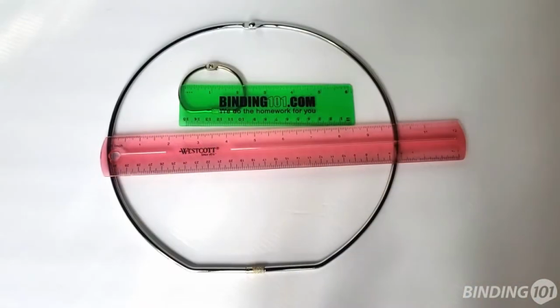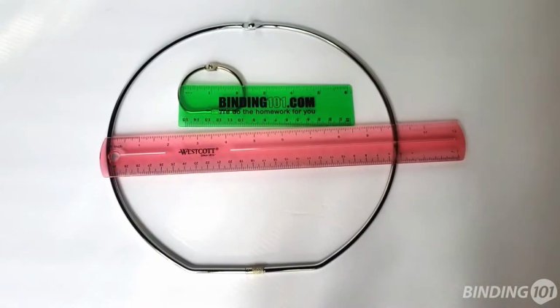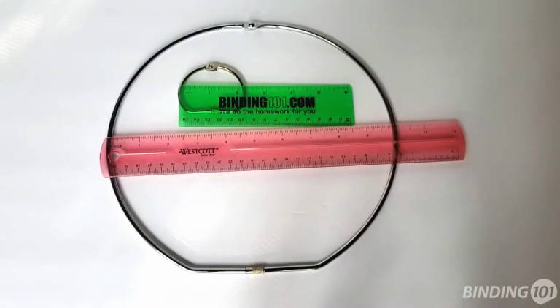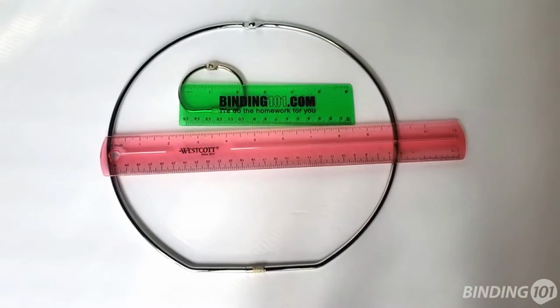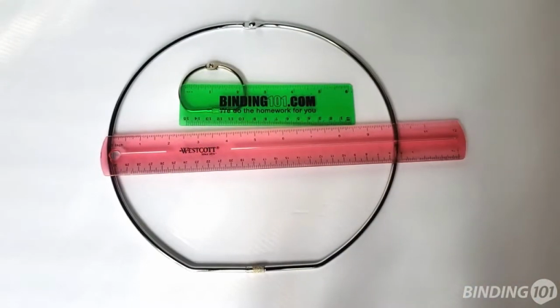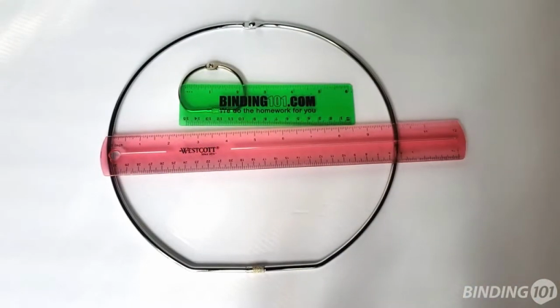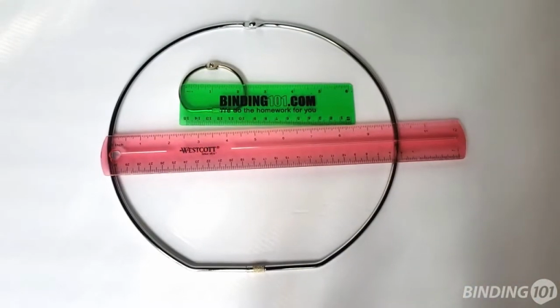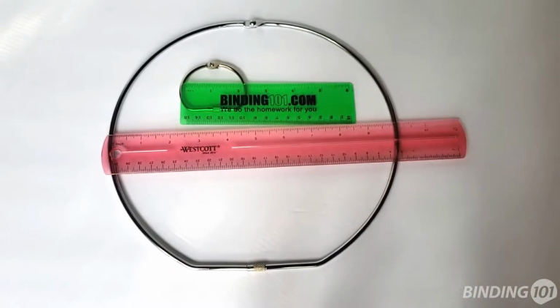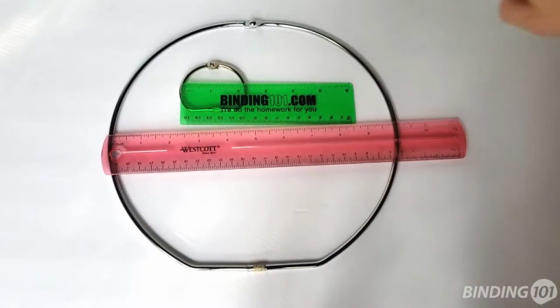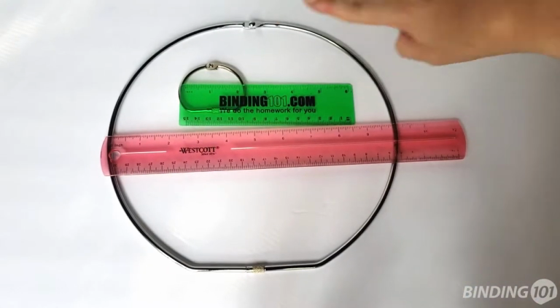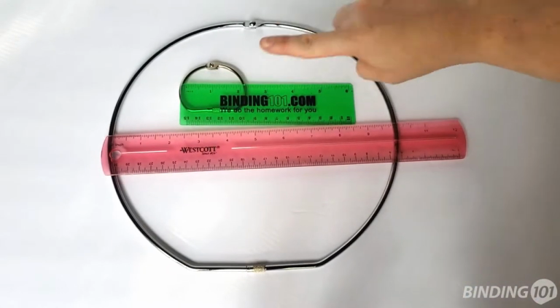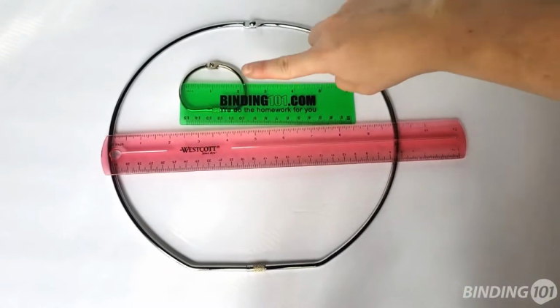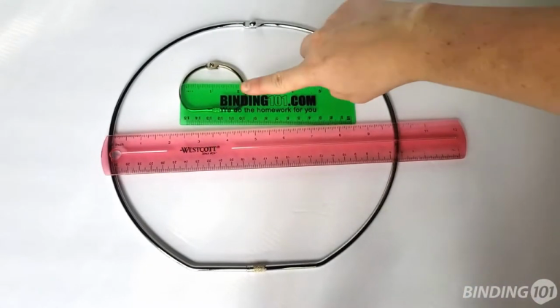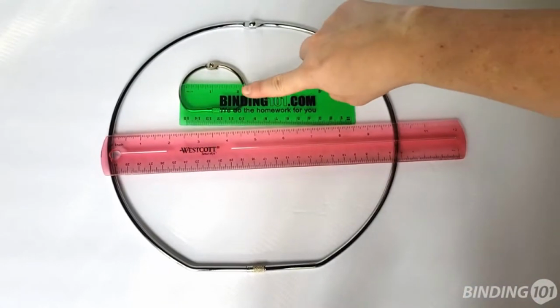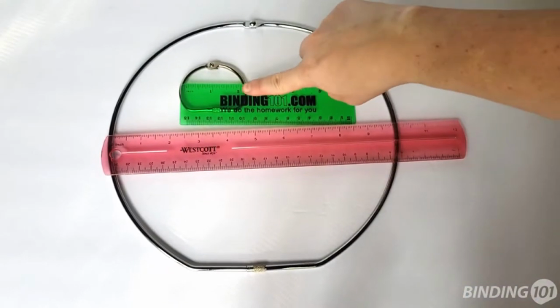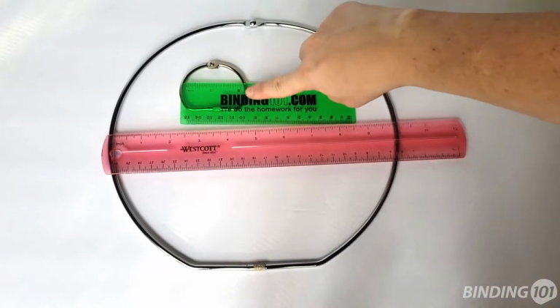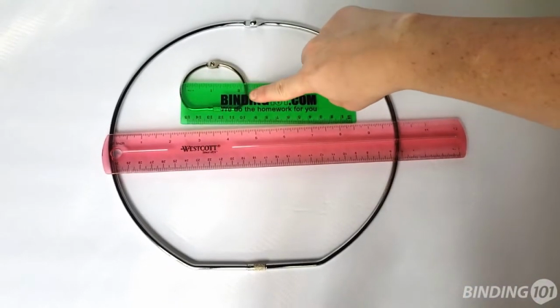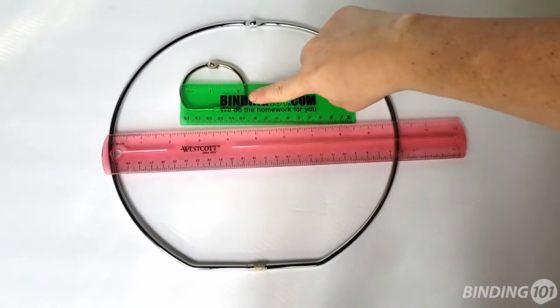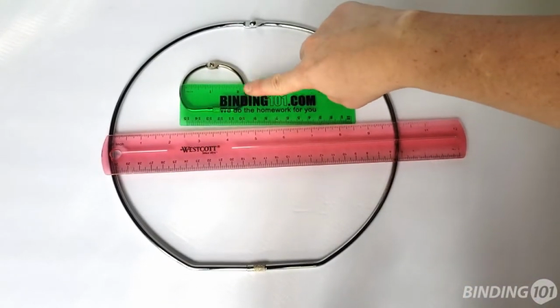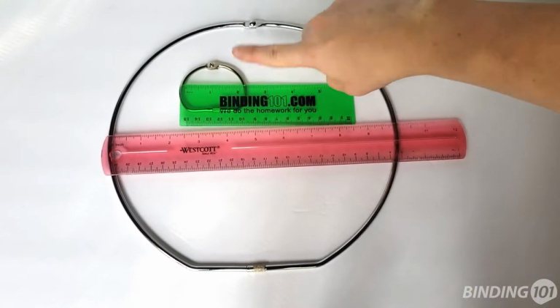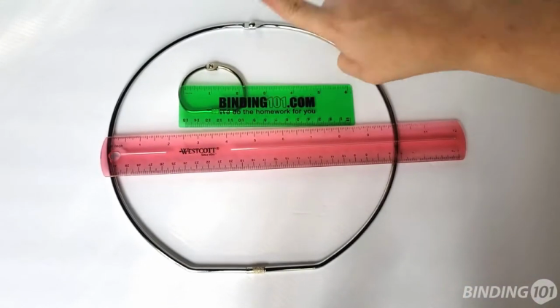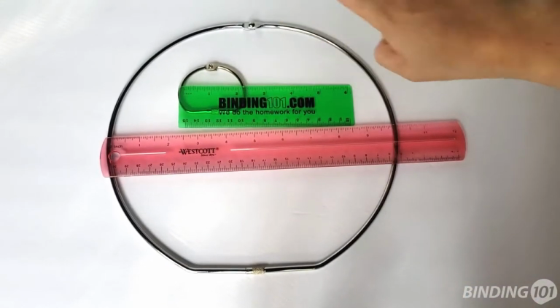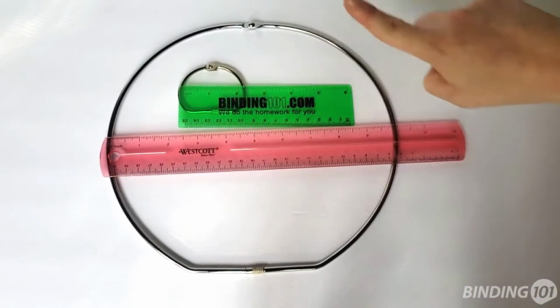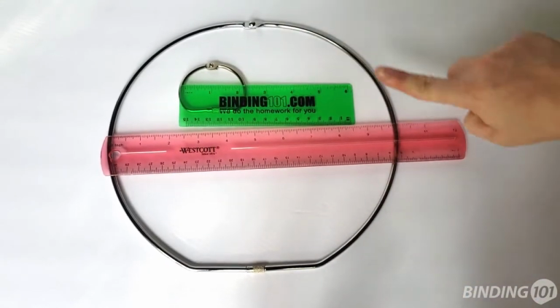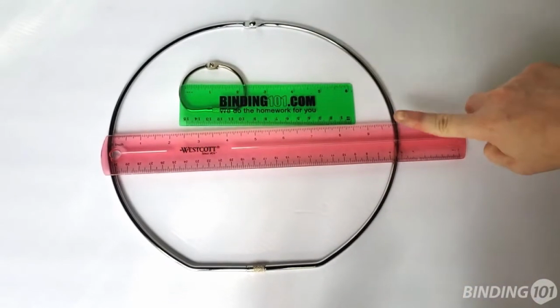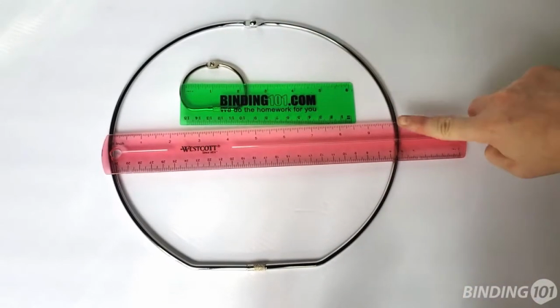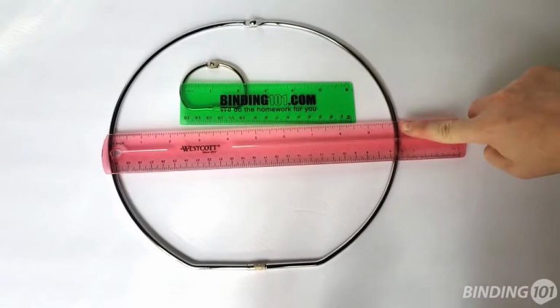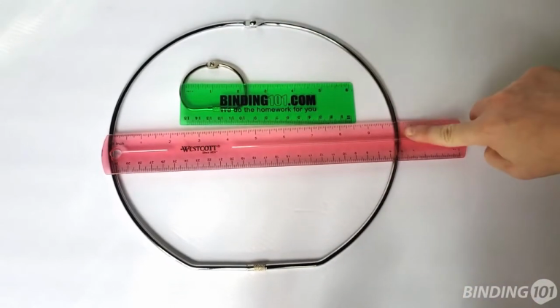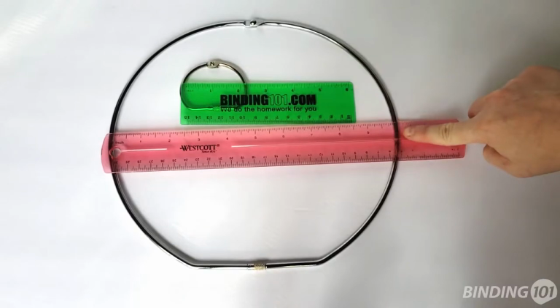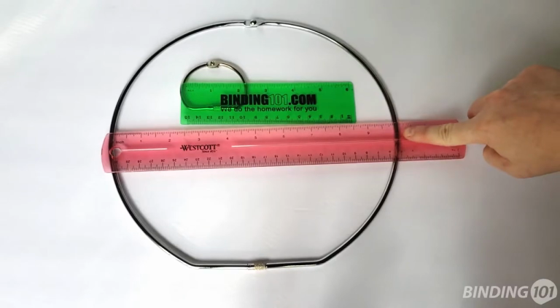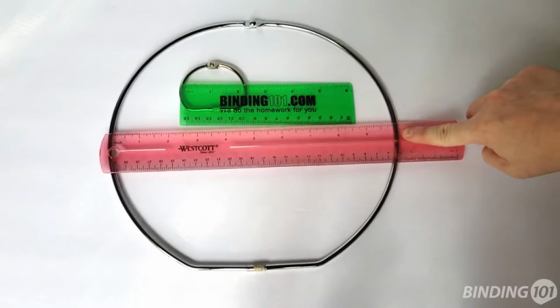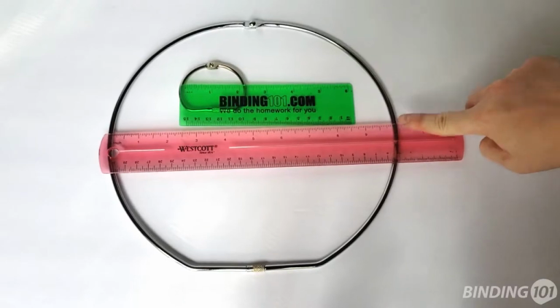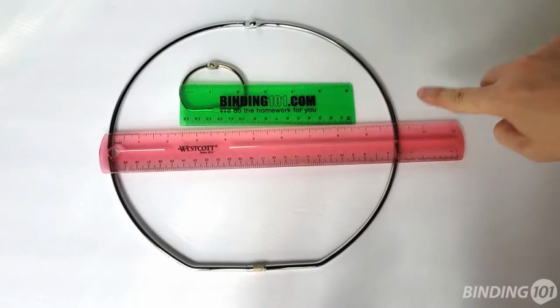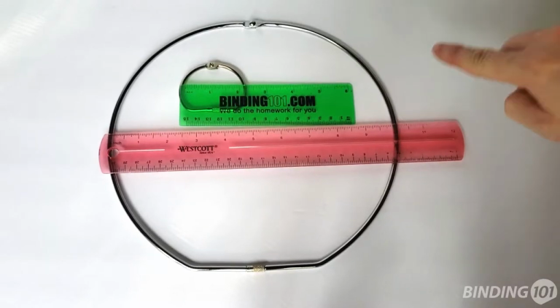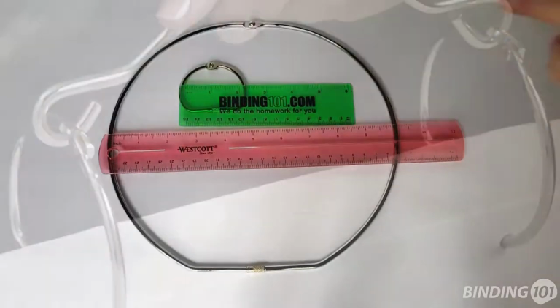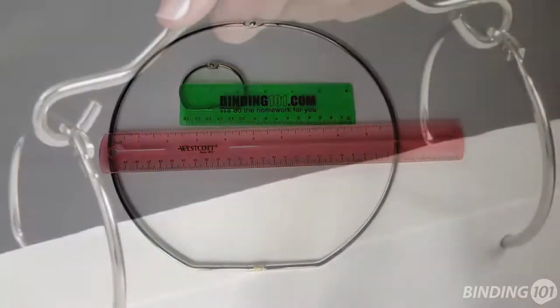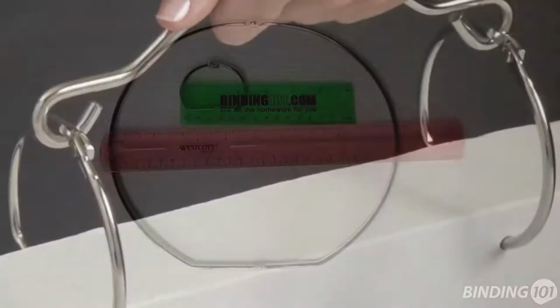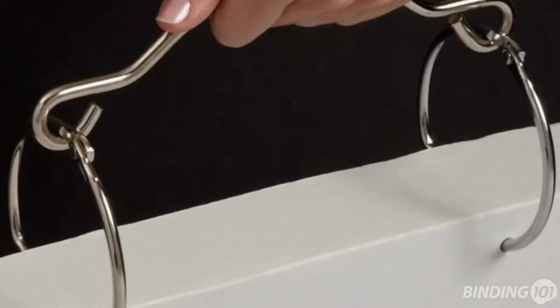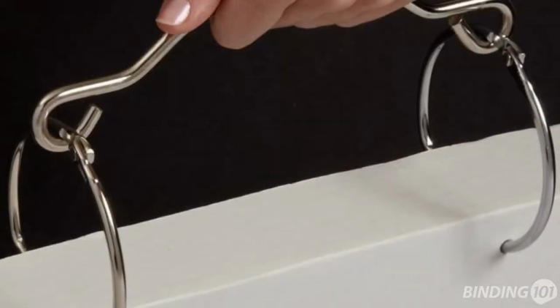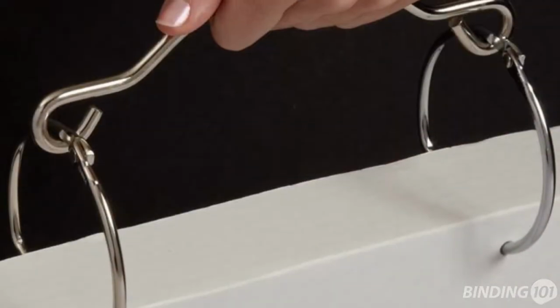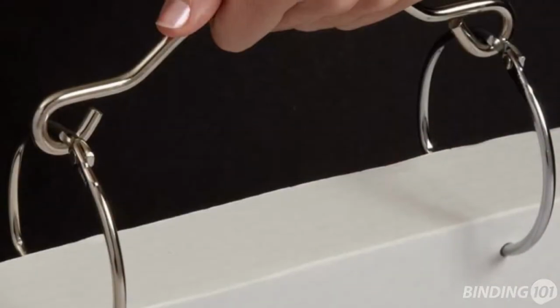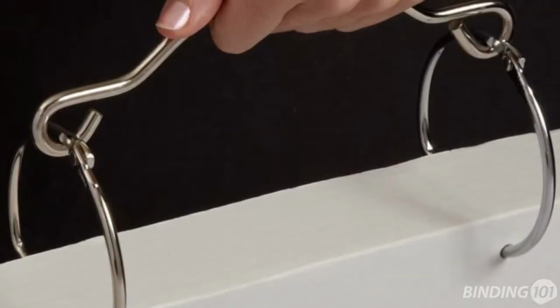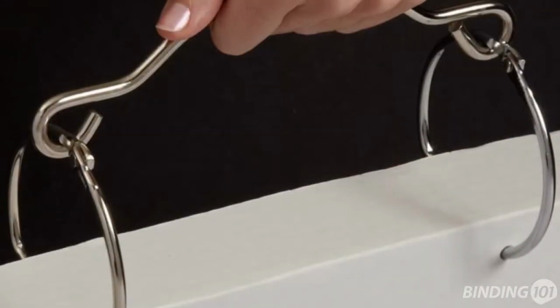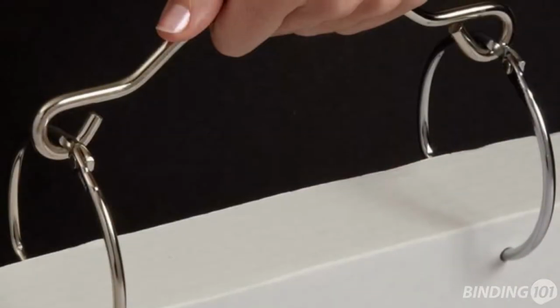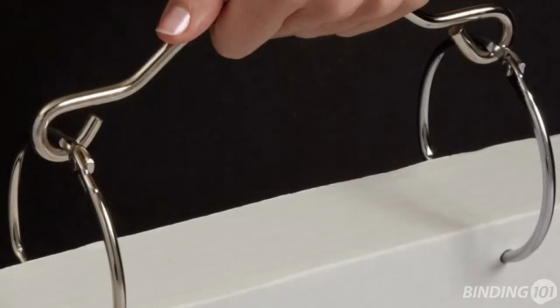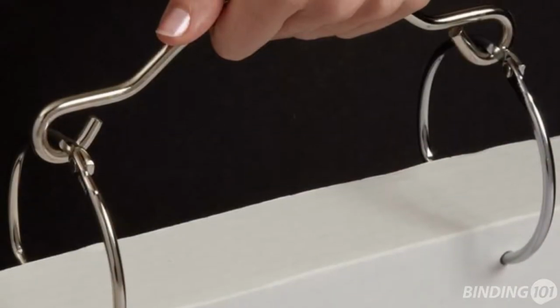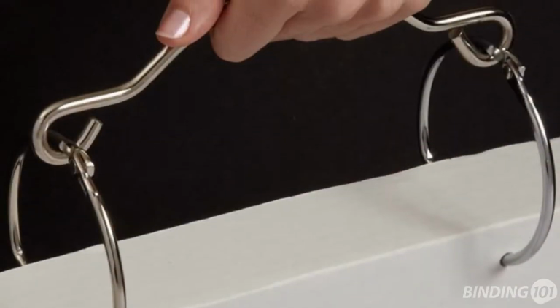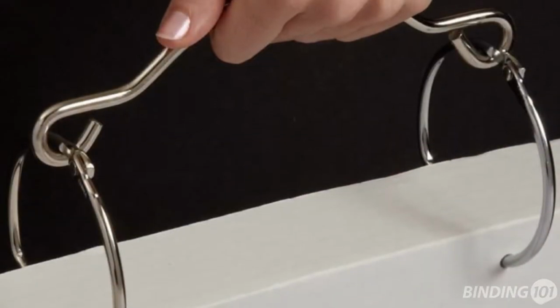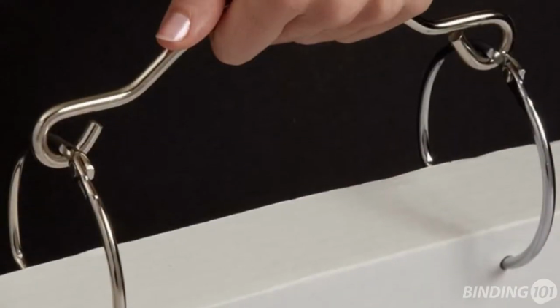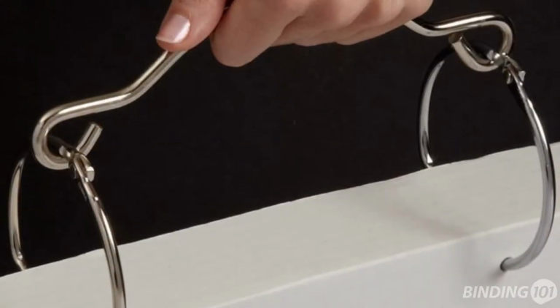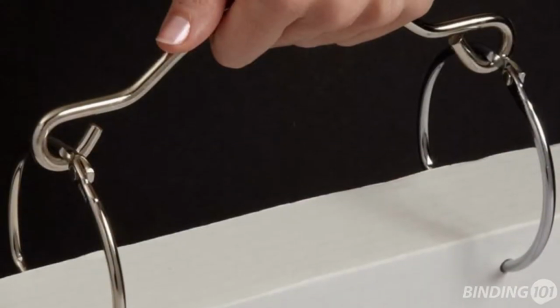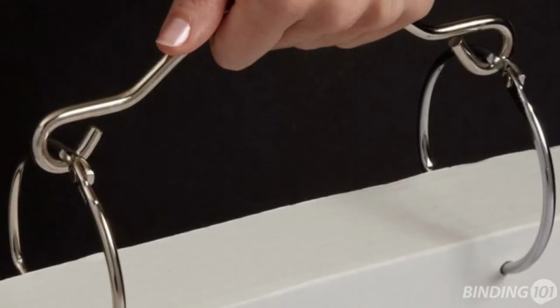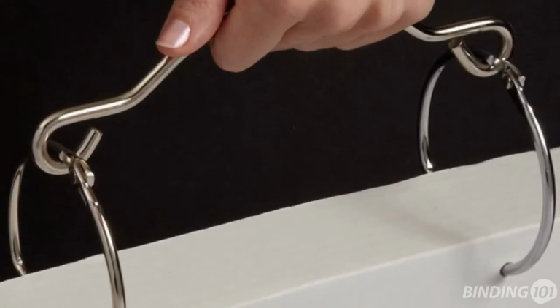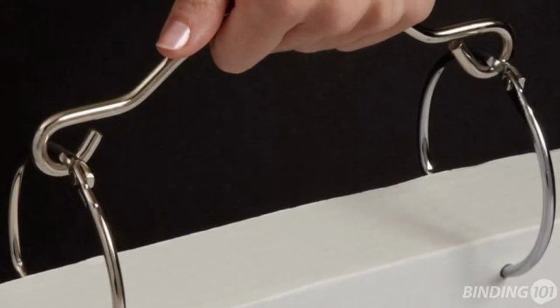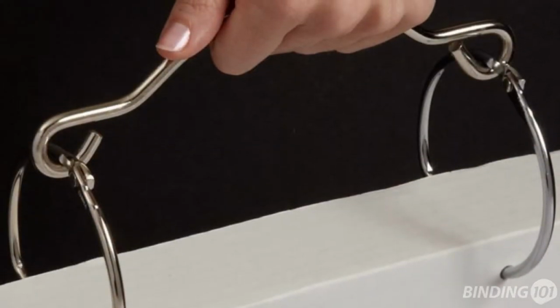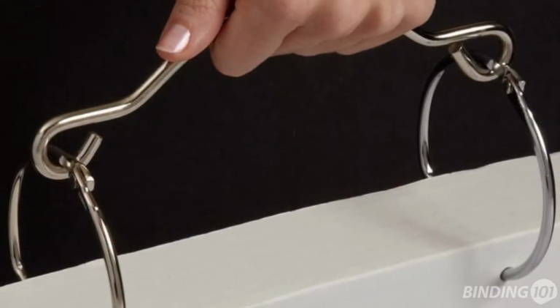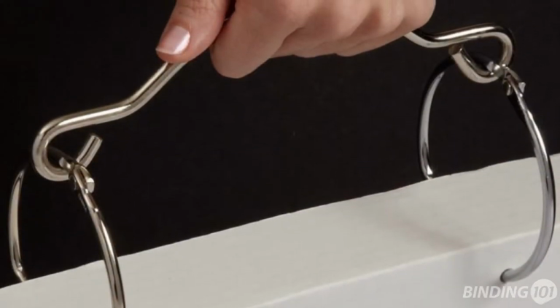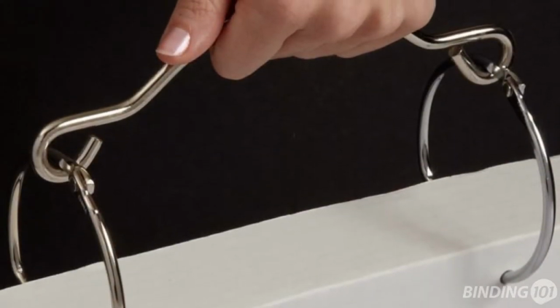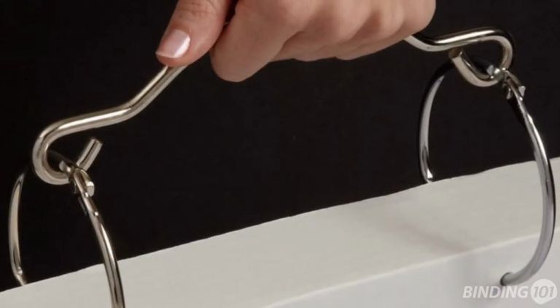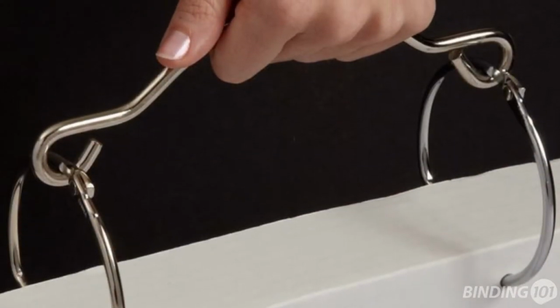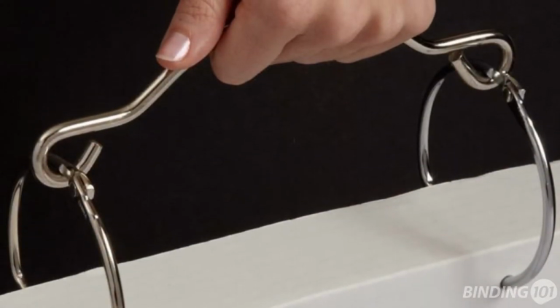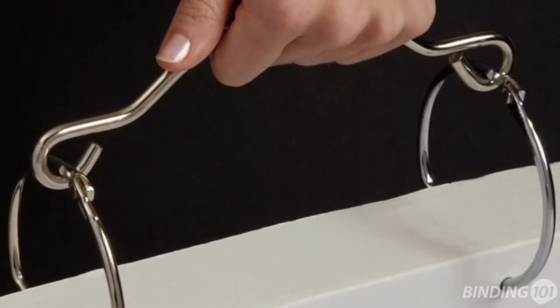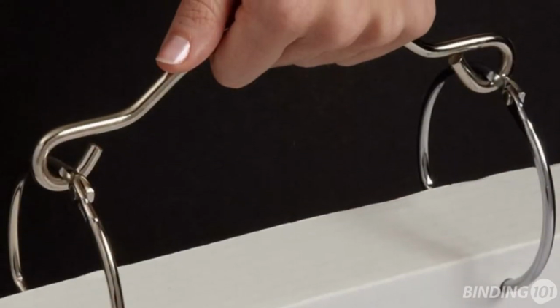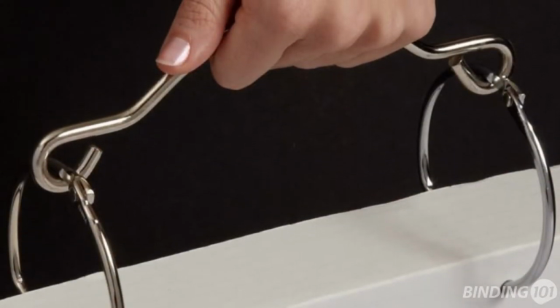Screwlock rings are available in ring sizes from 2 inches to 10 inches and can be paired with our ring handles for an easier to carry solution.